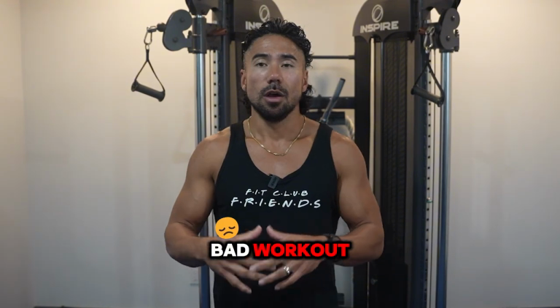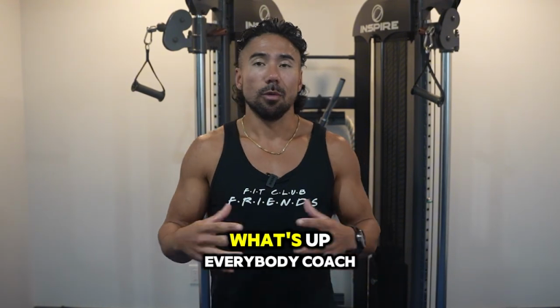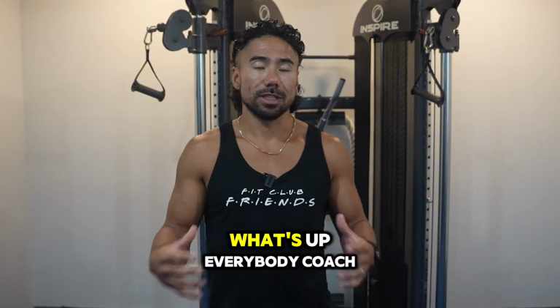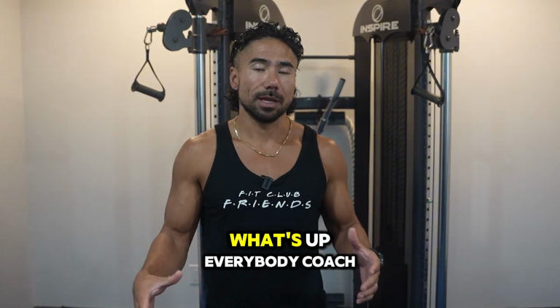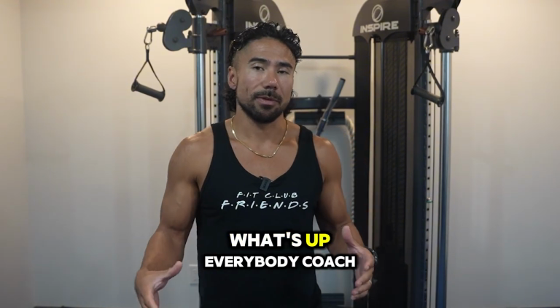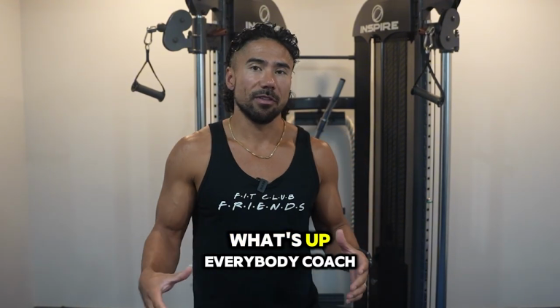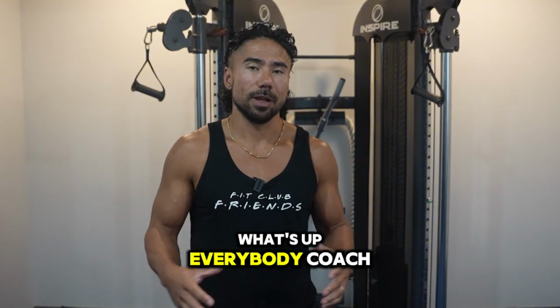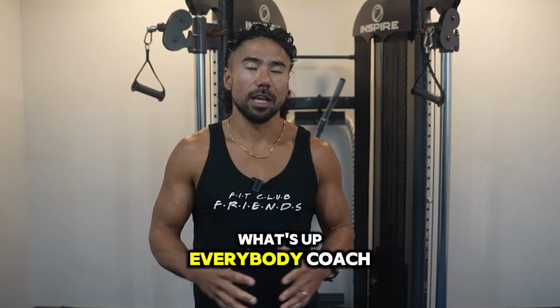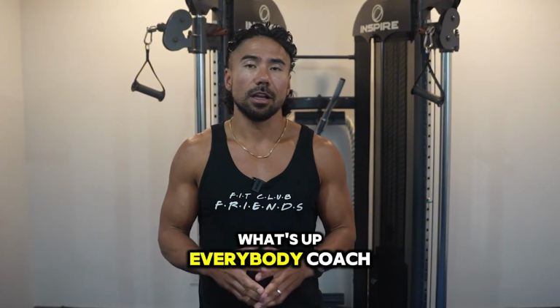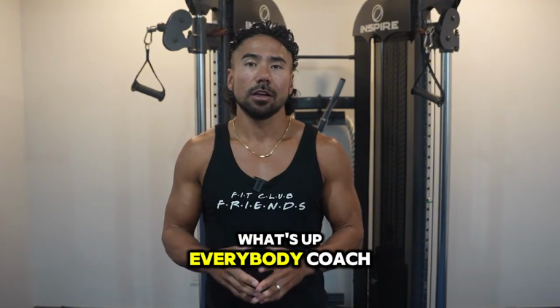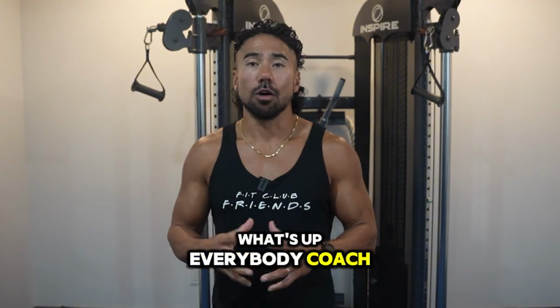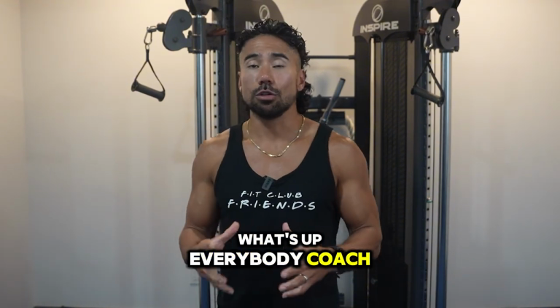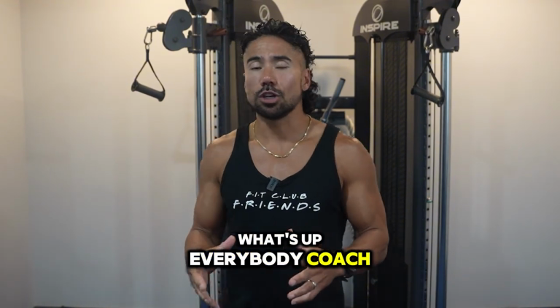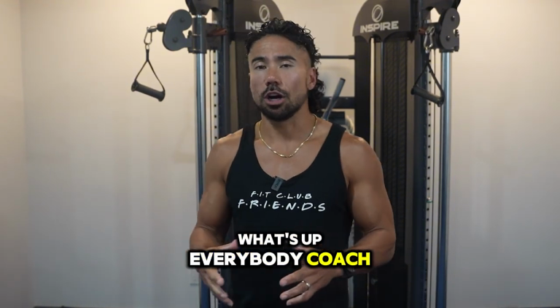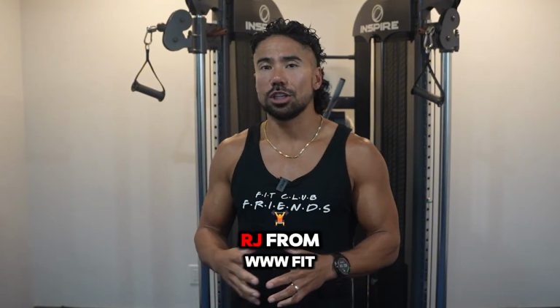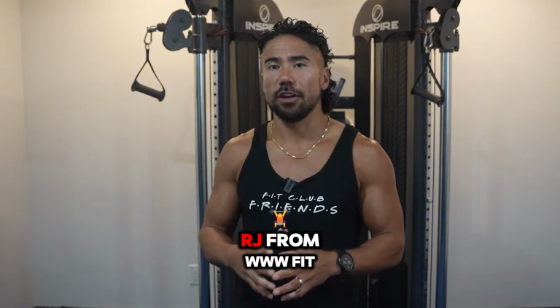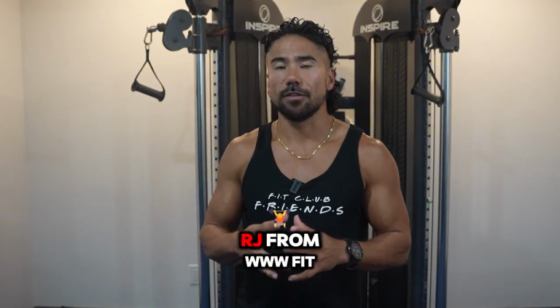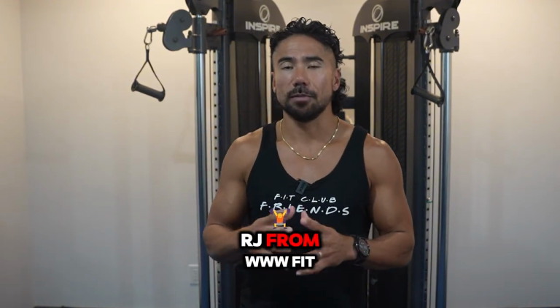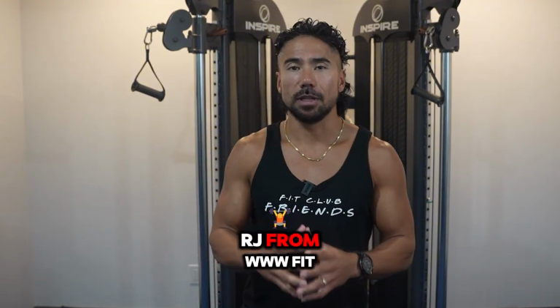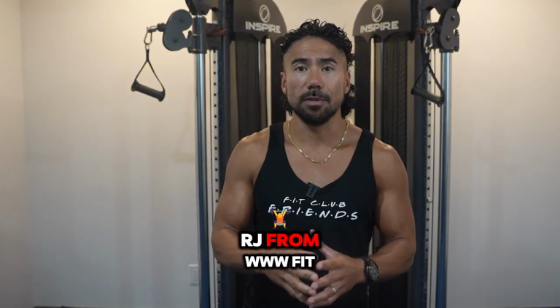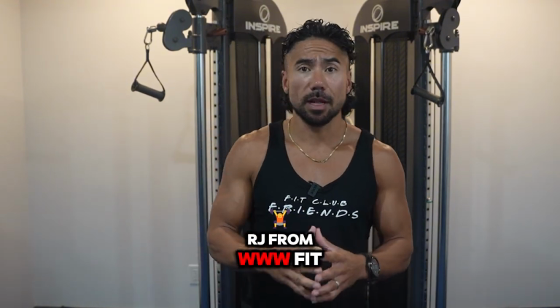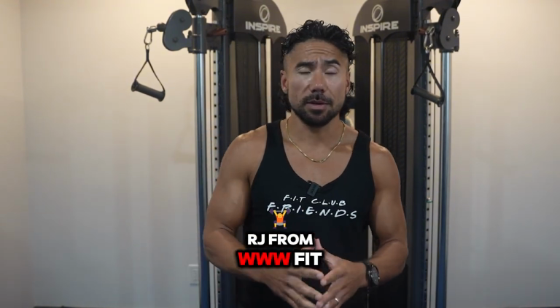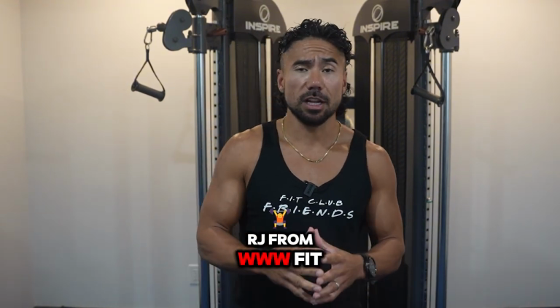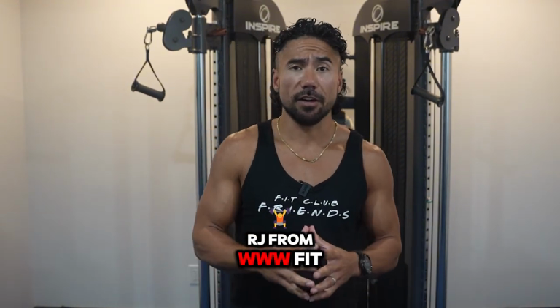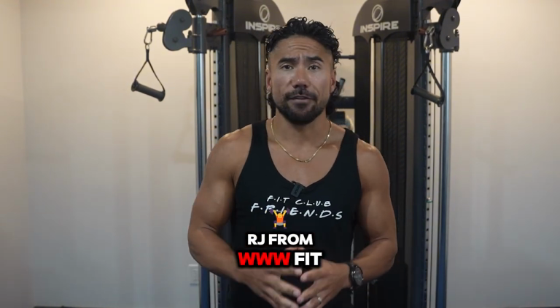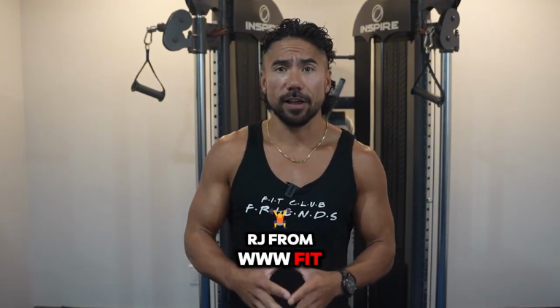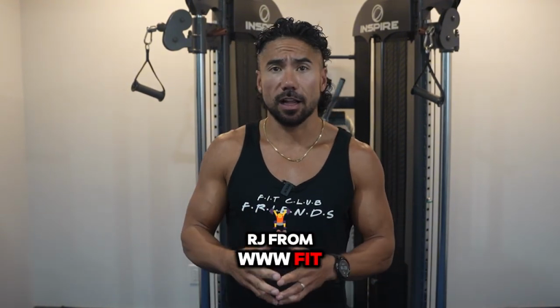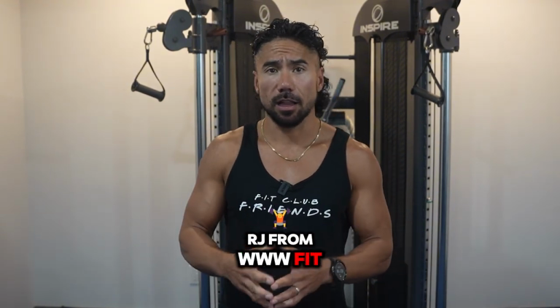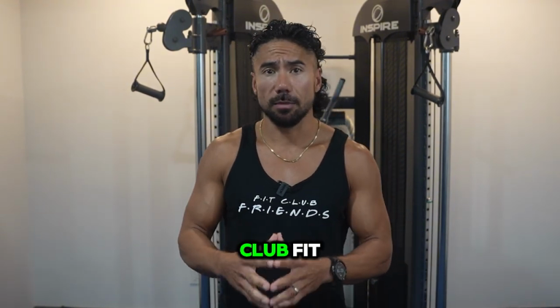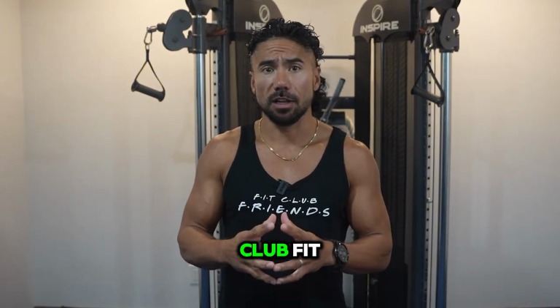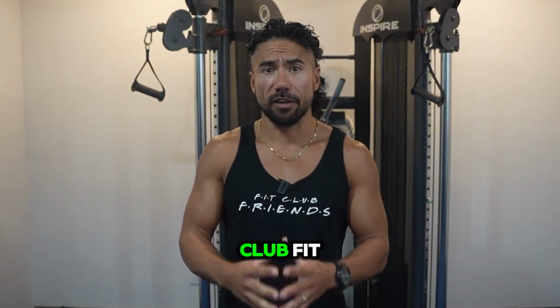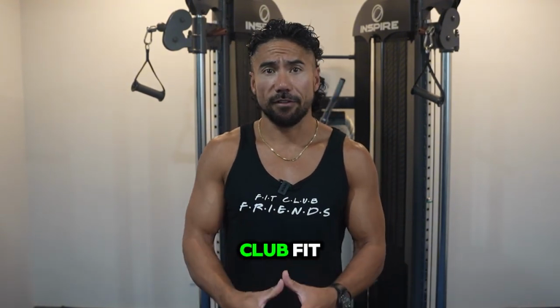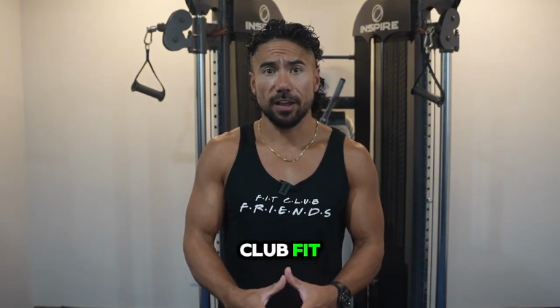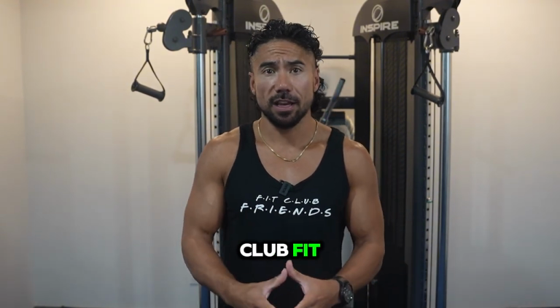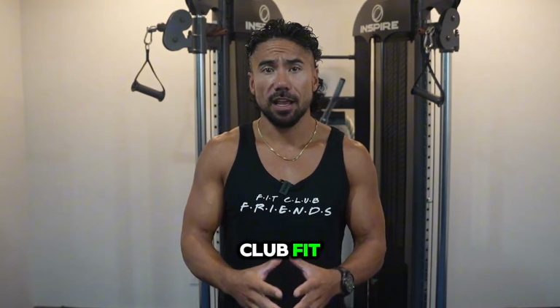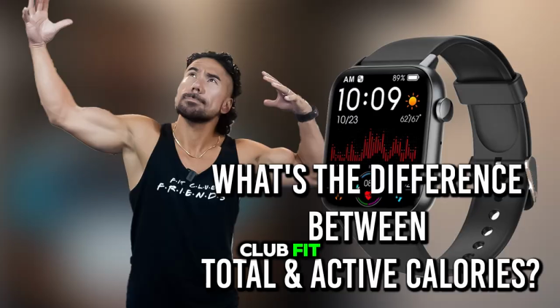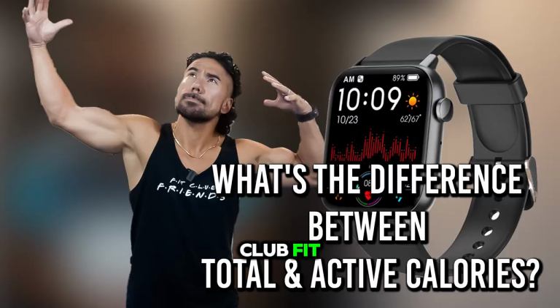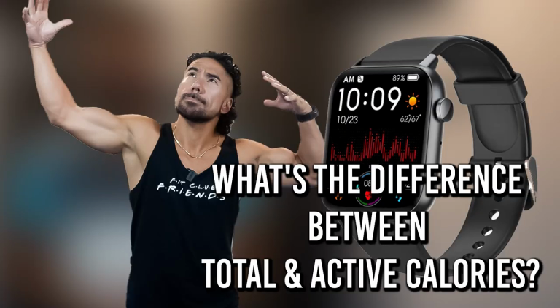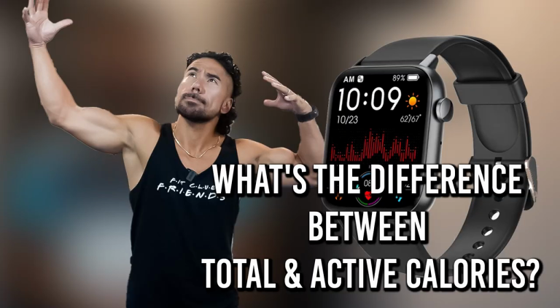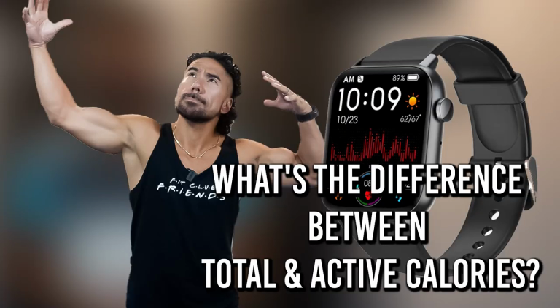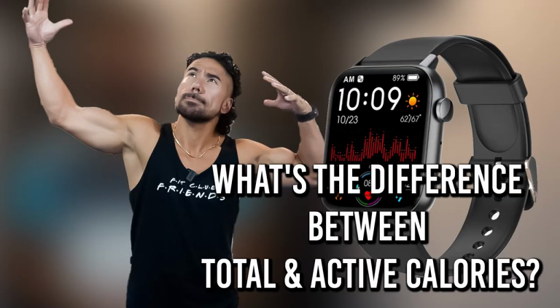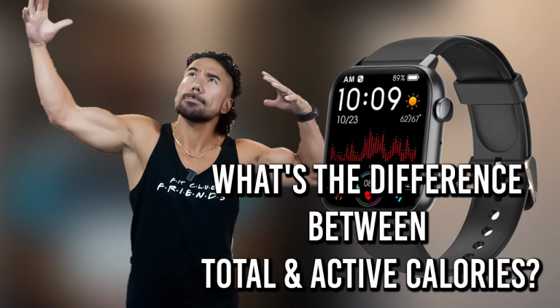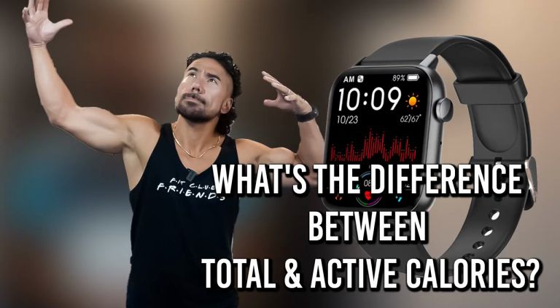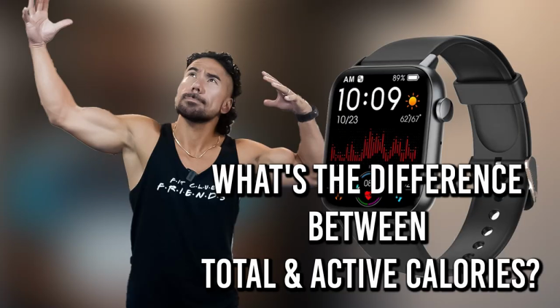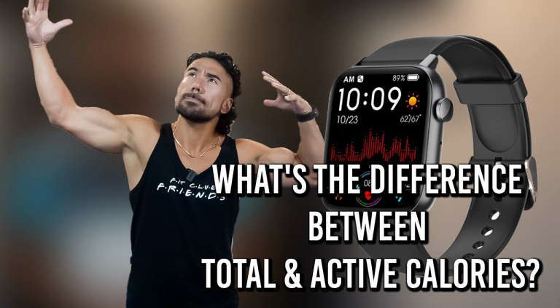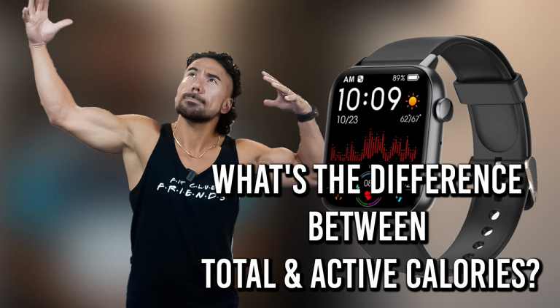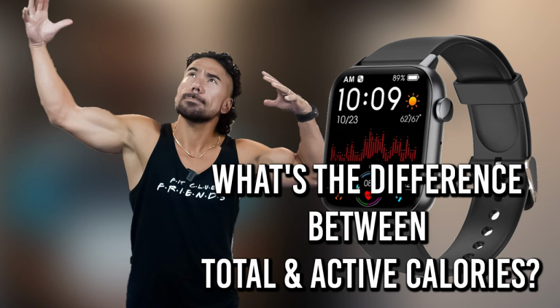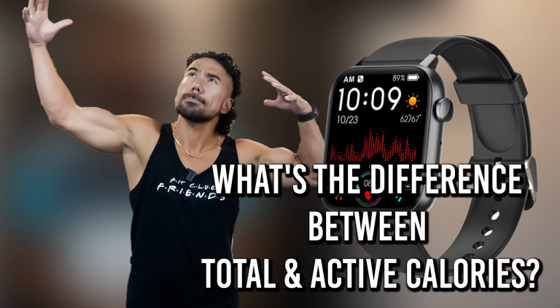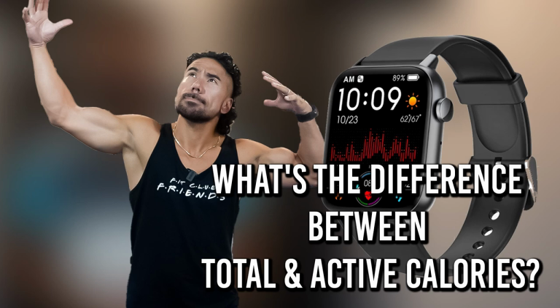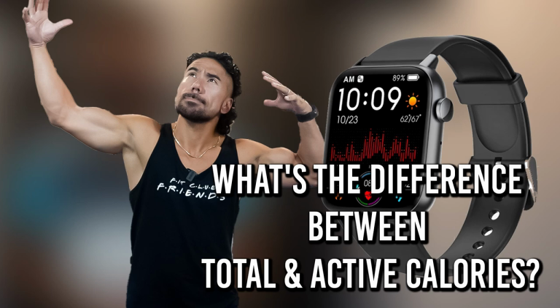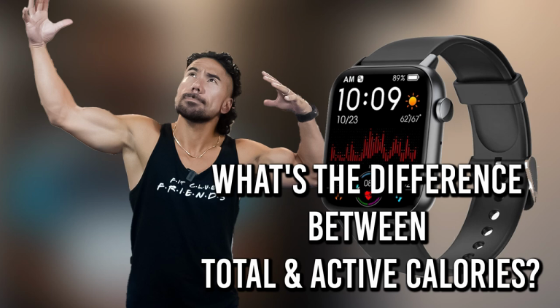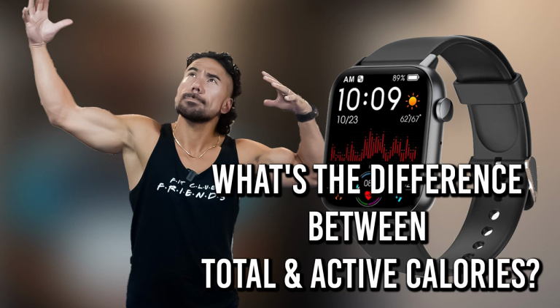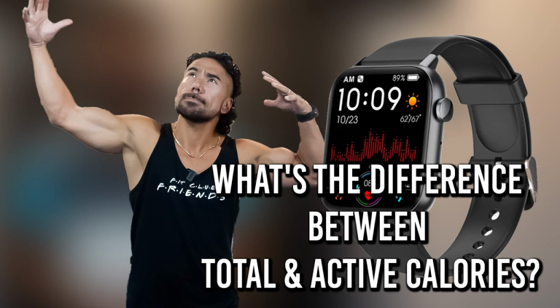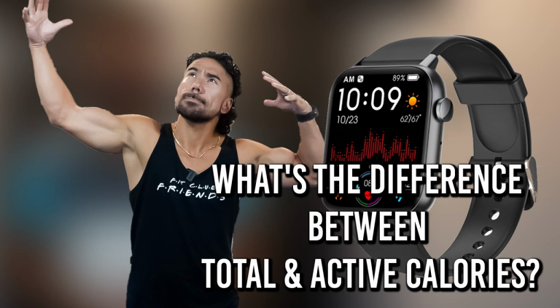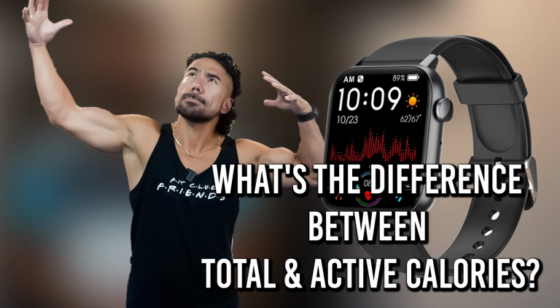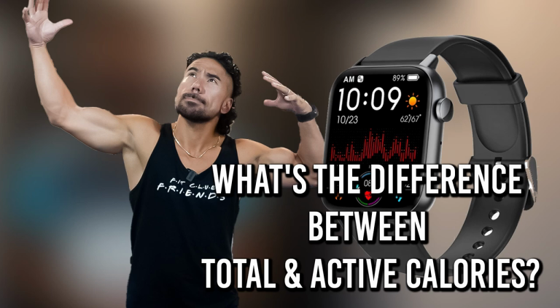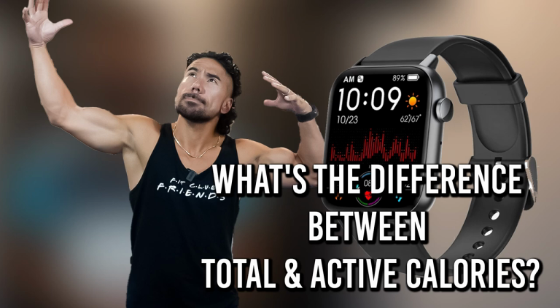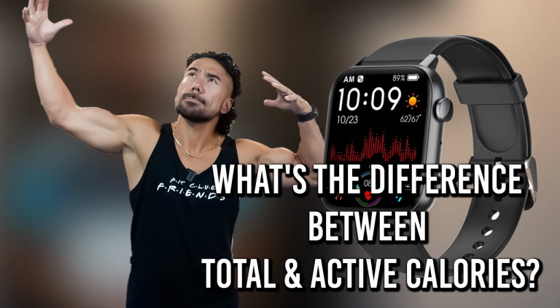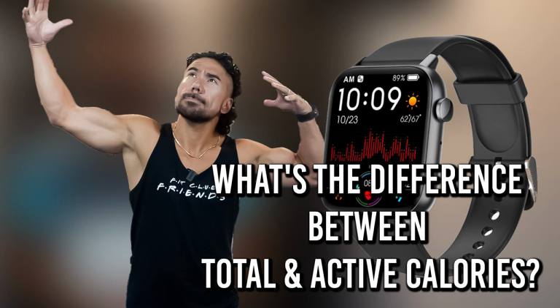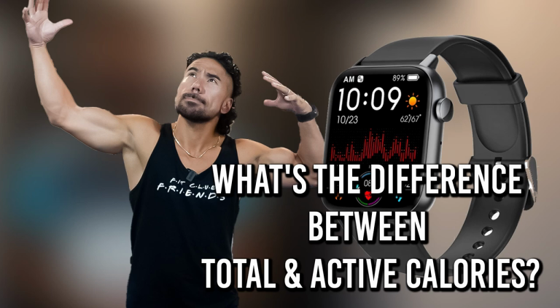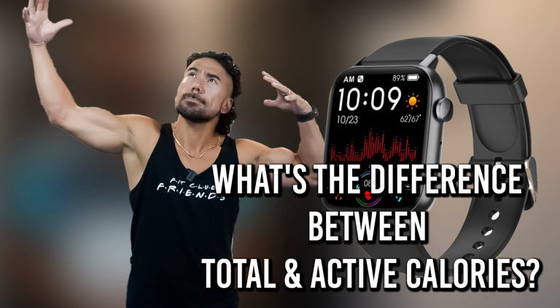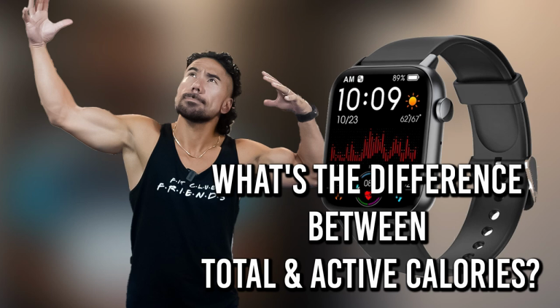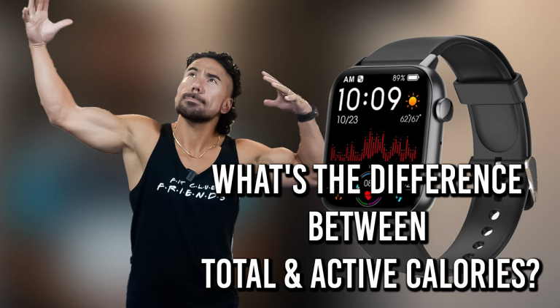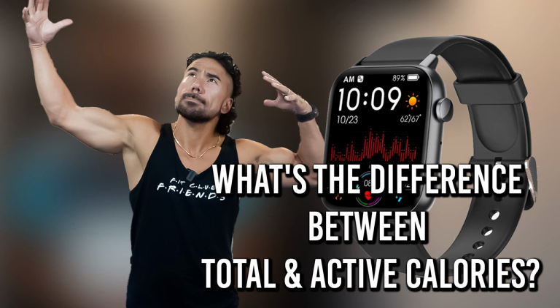What's up, everybody? Coach RJ from www.fitclub.fit, and today we're going to talk about the smartwatch and calorie counting.